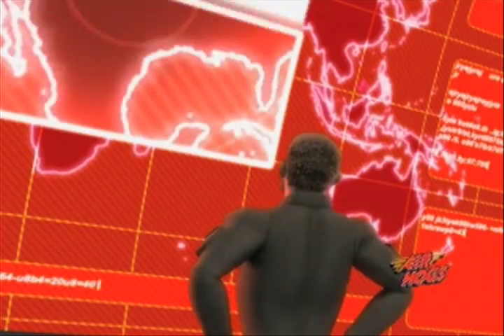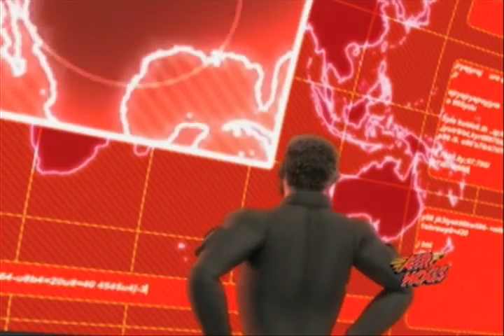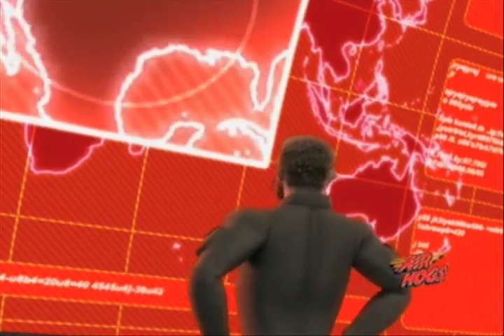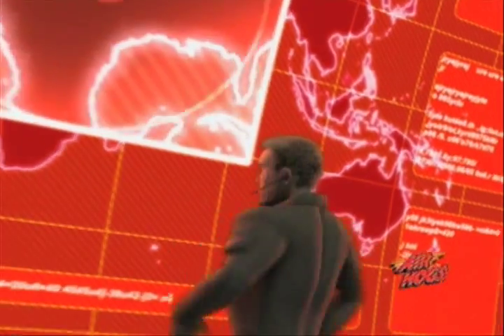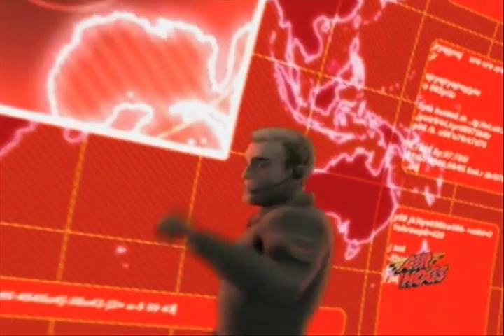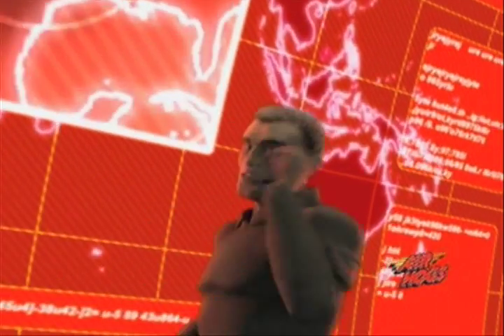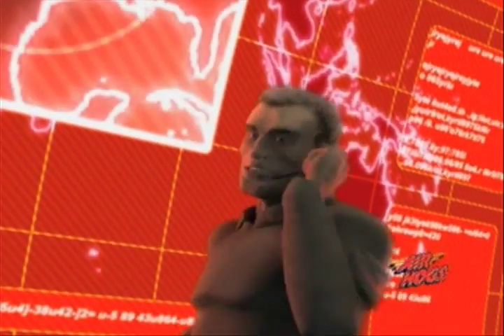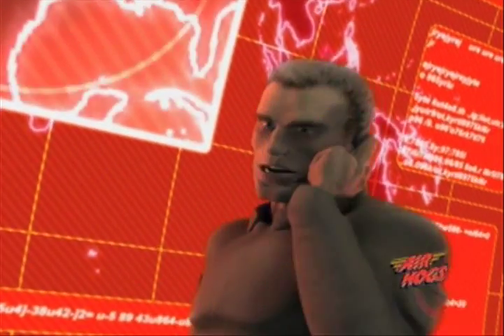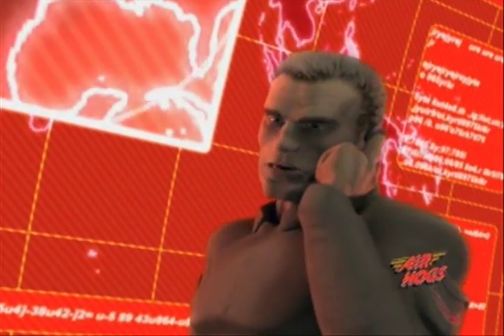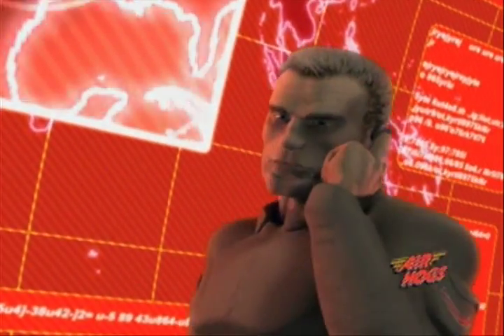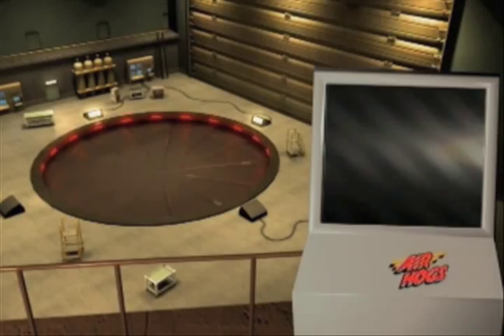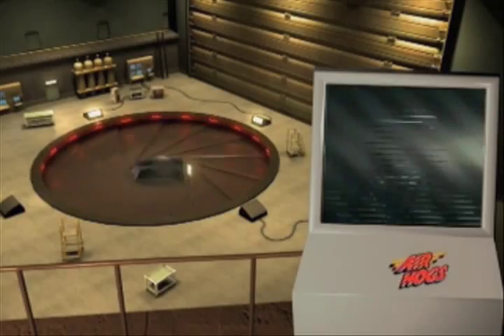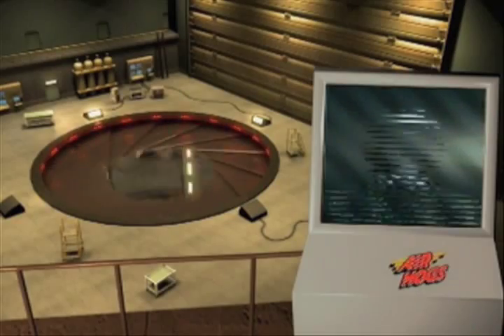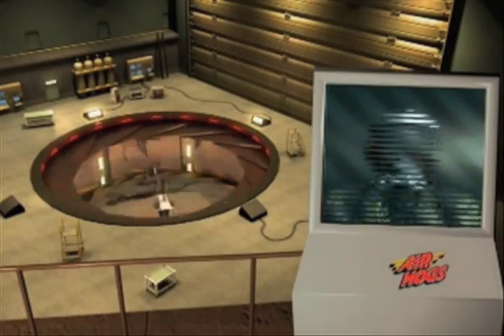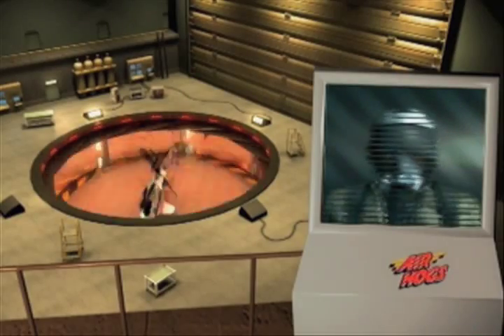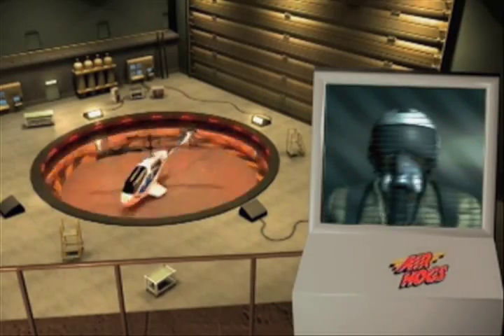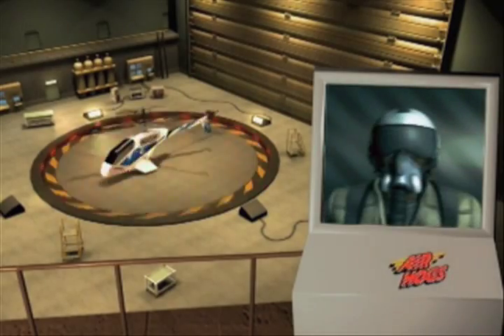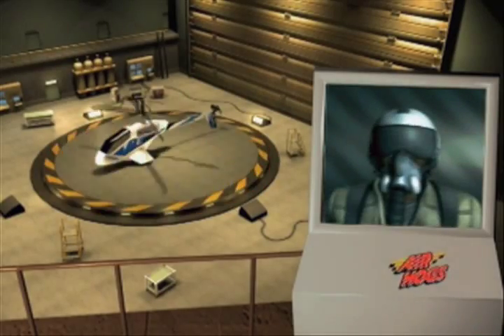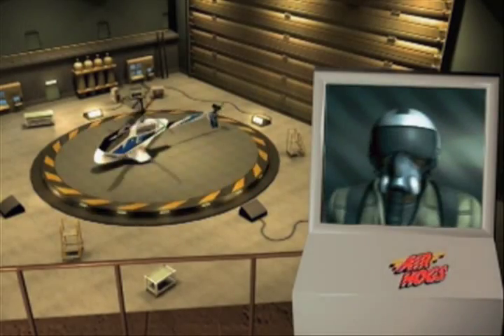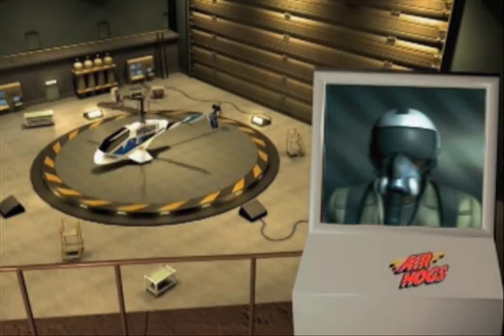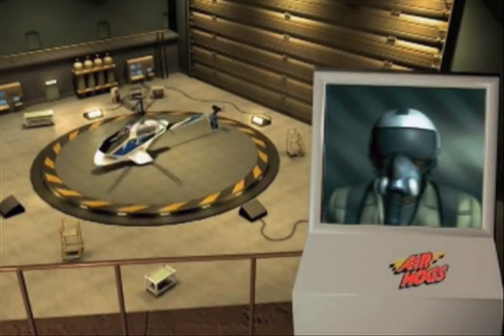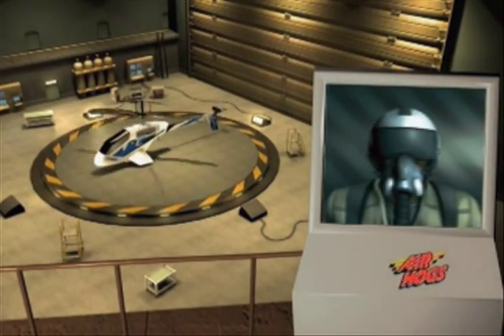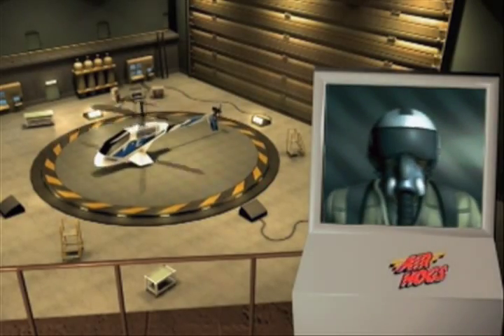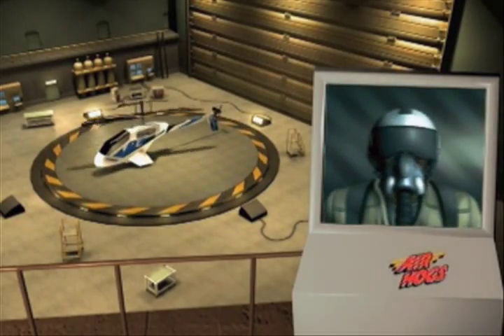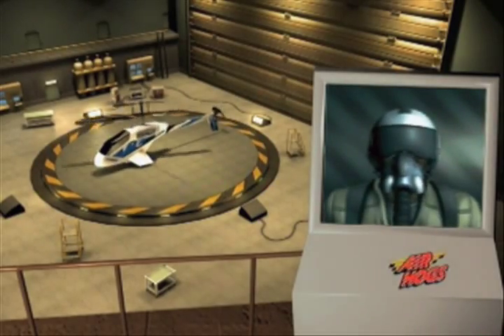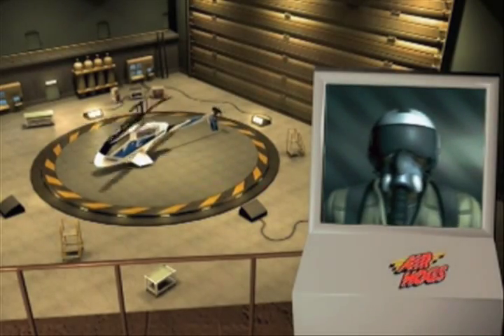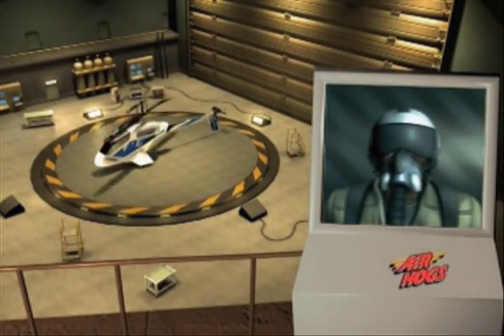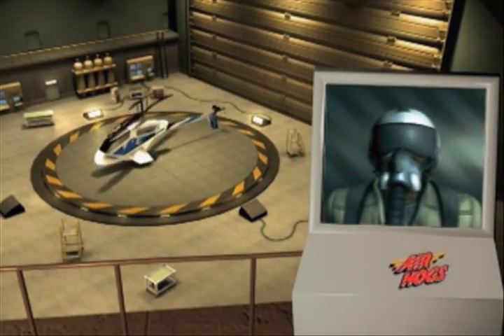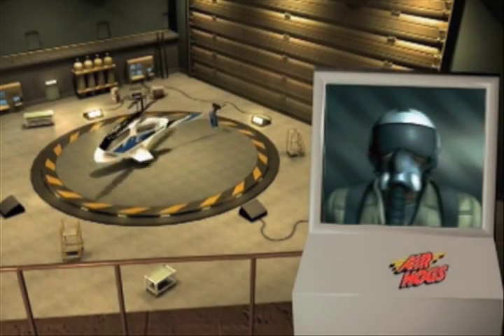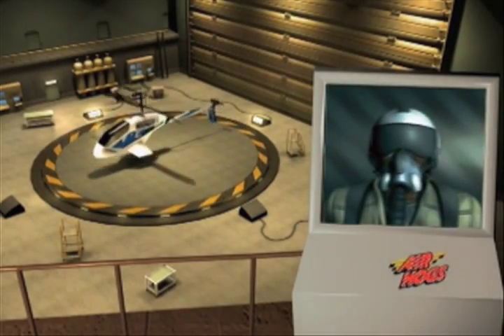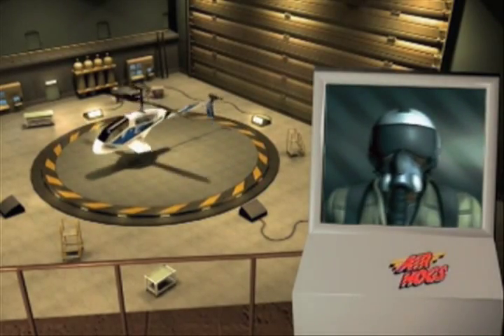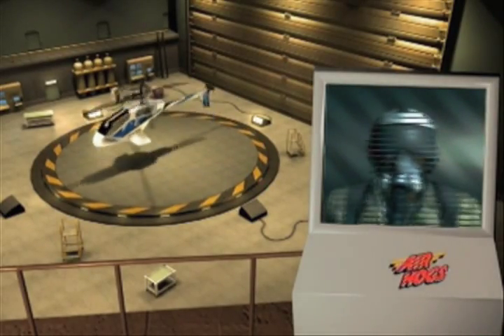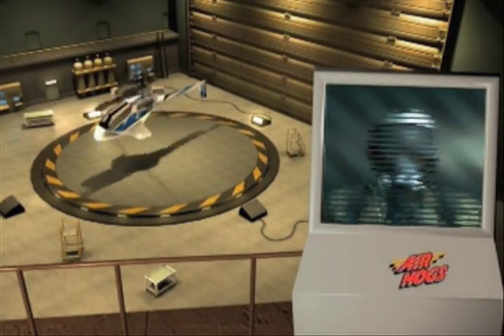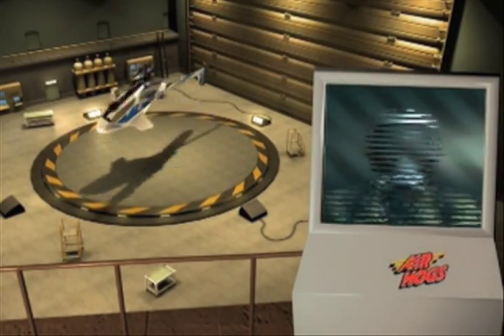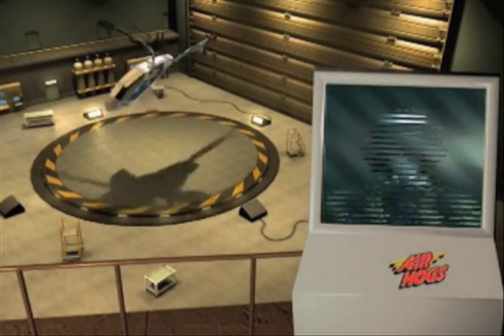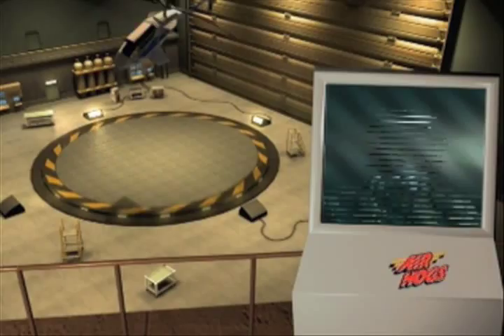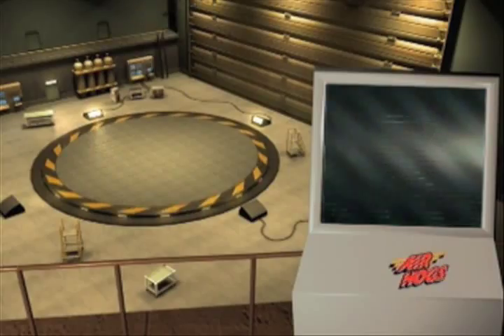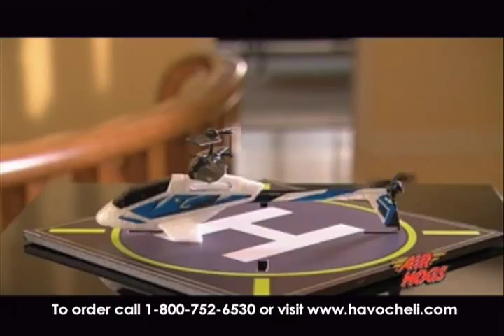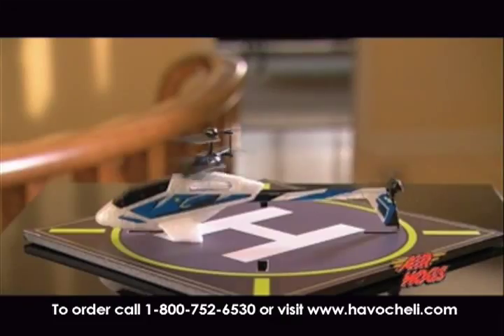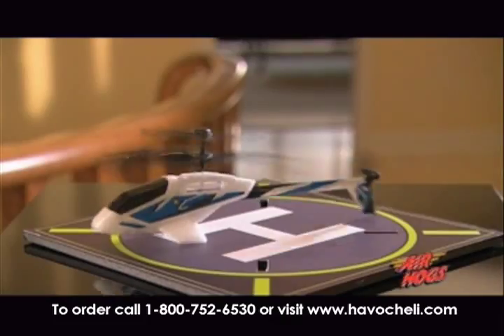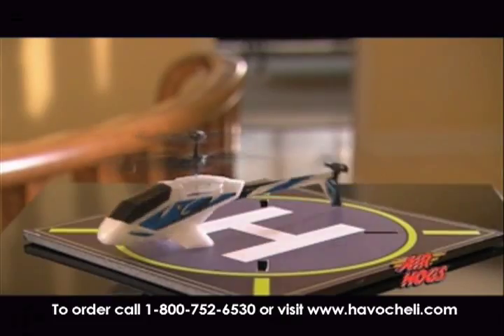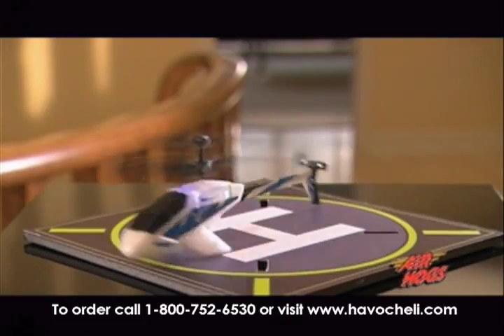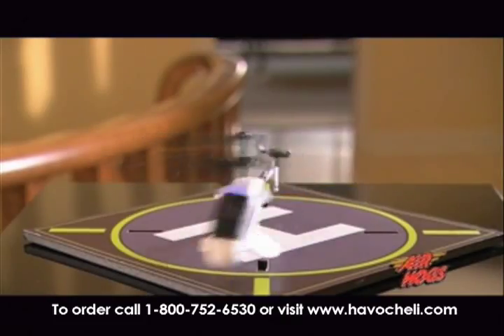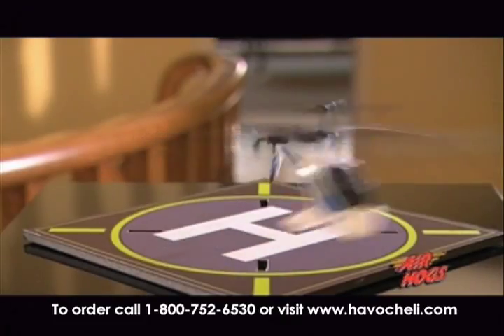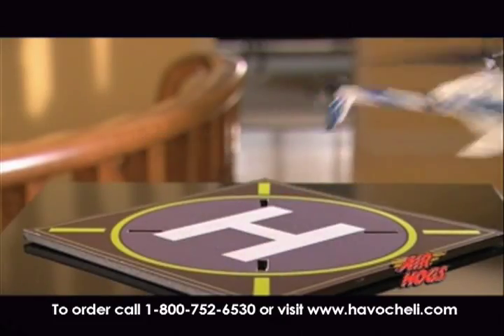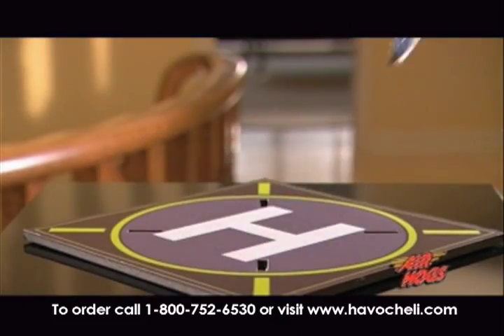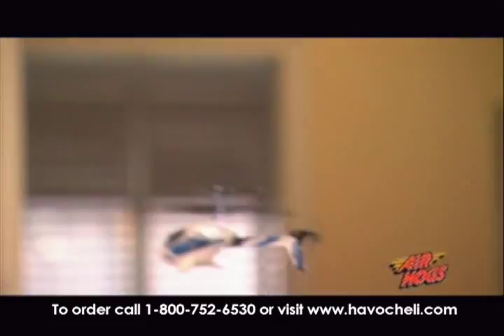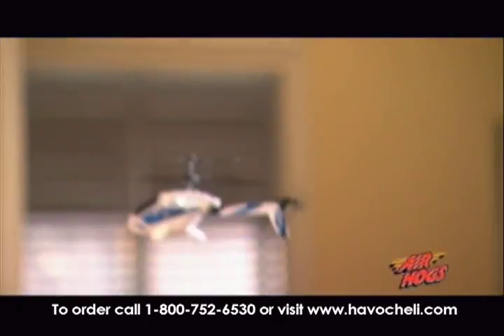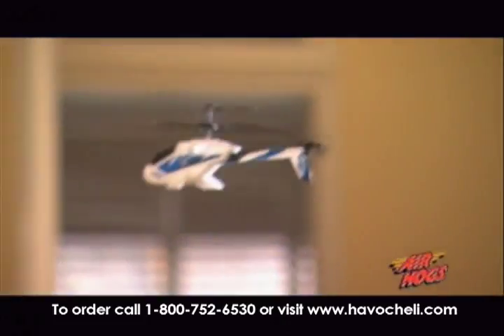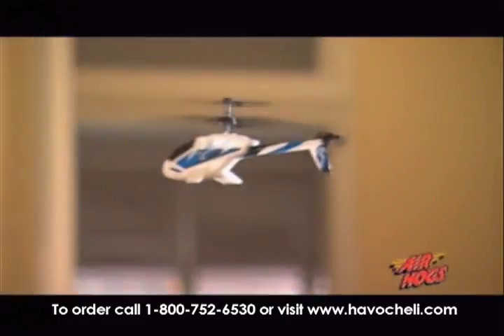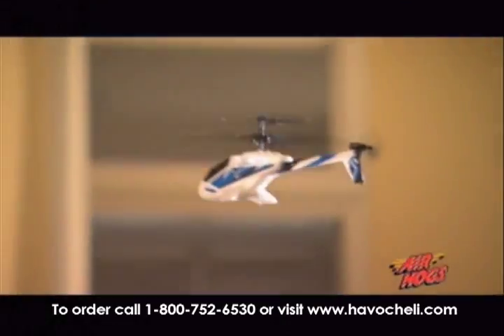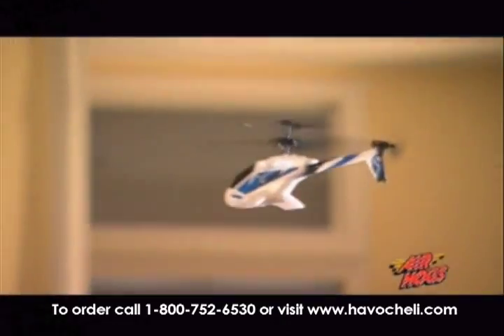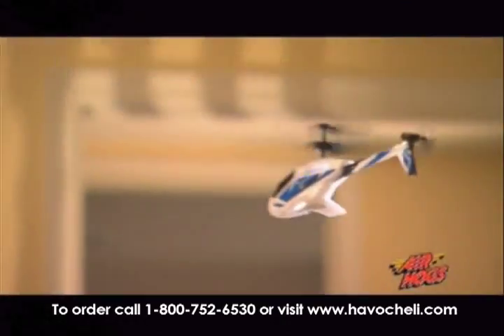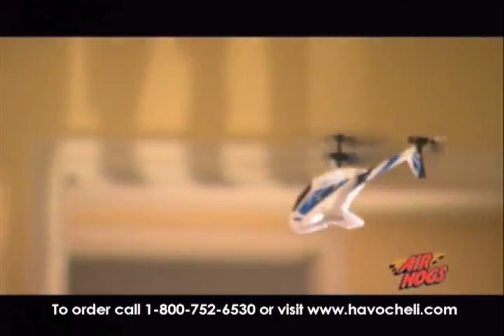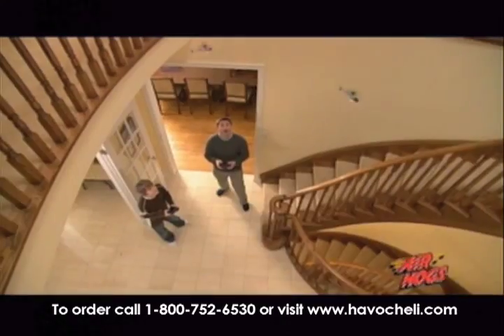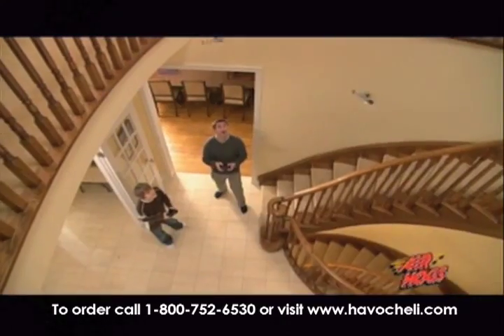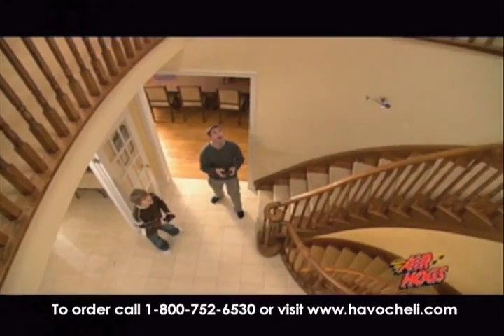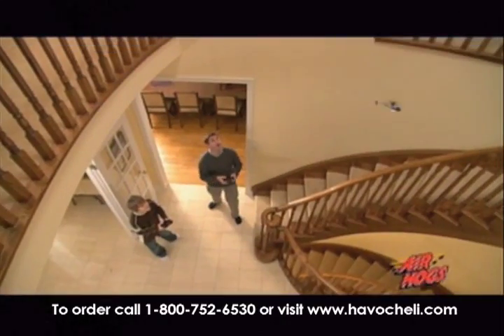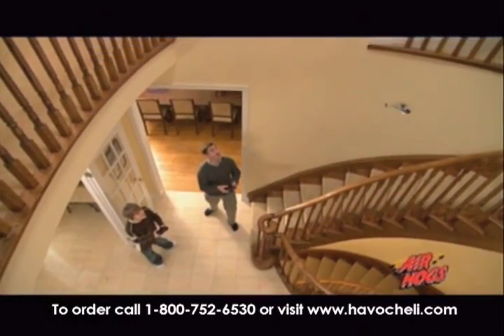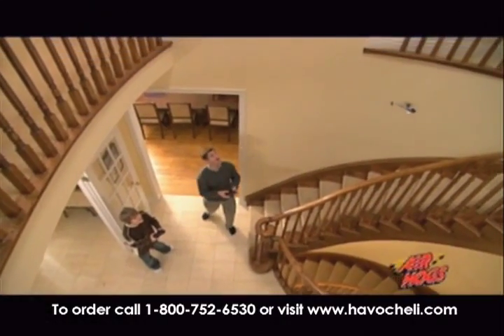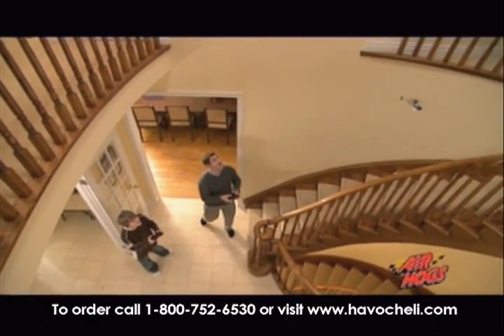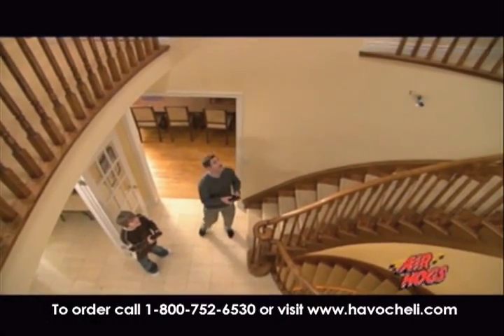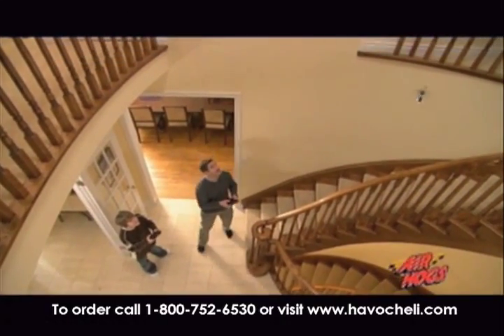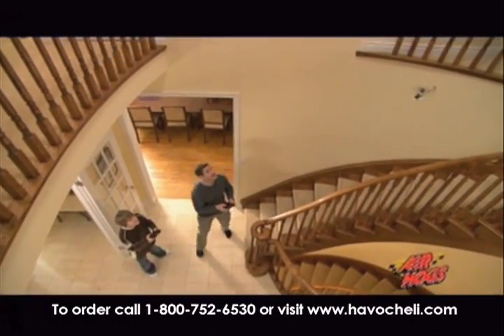Send in the Havoc. Havoc is on the way. Introducing Havoc Heli from Air Hogs — the world's smallest remote-controlled helicopter.